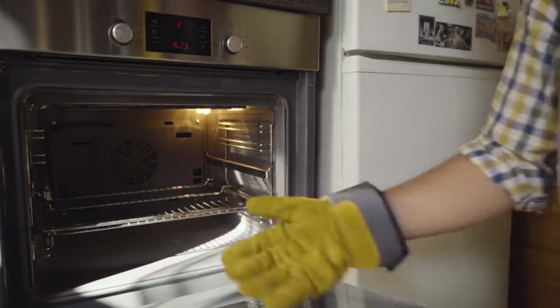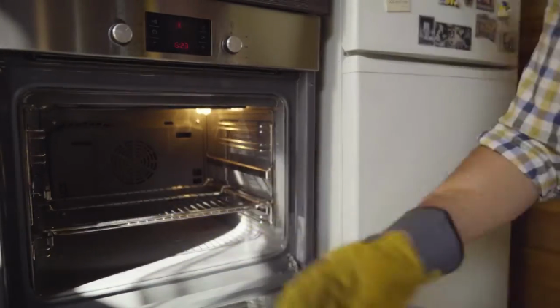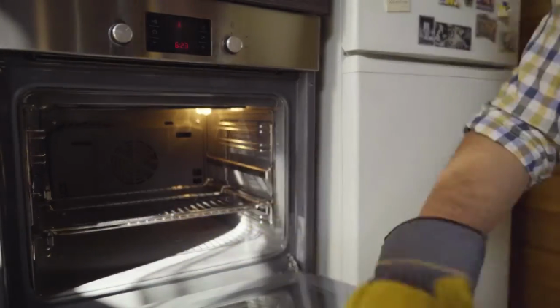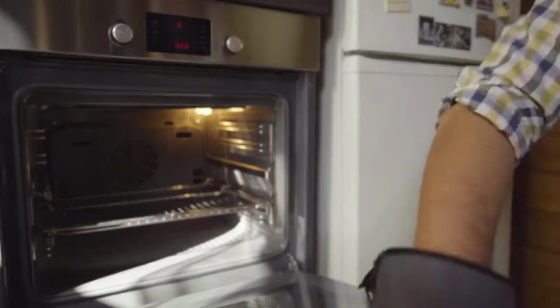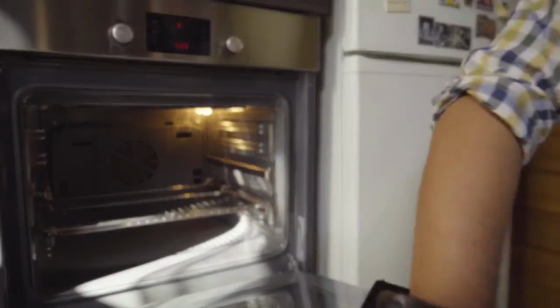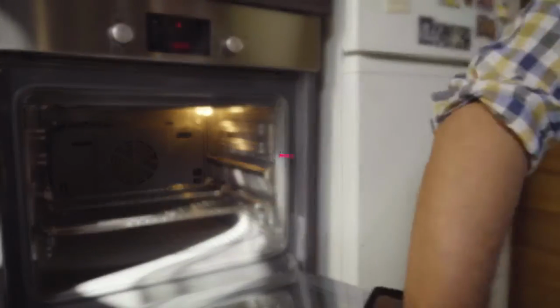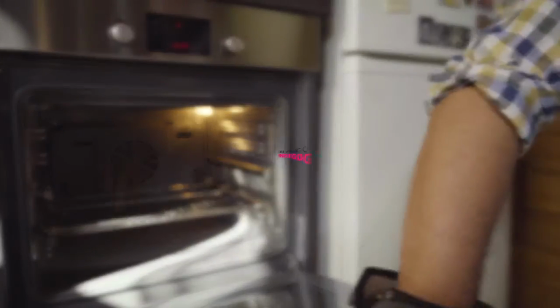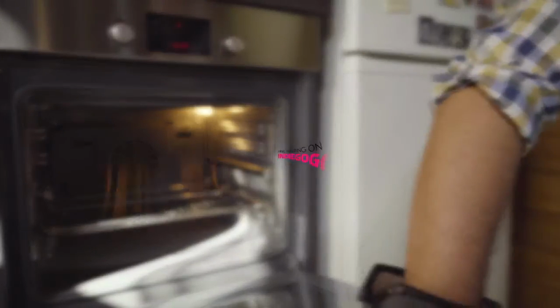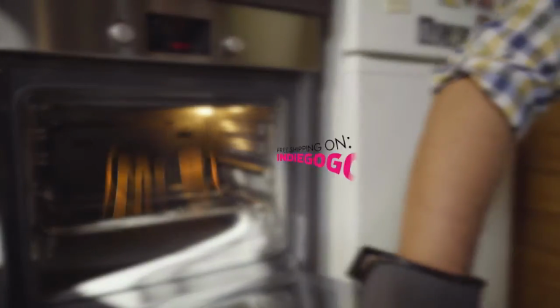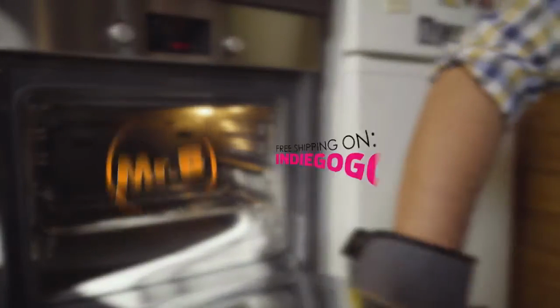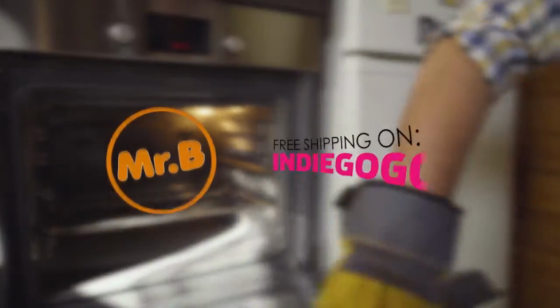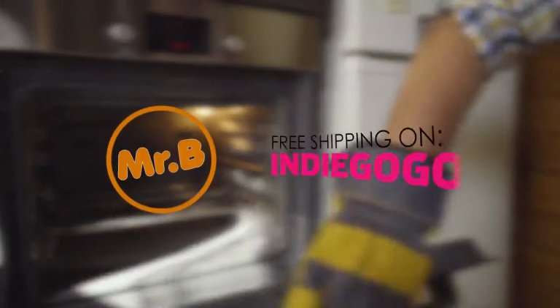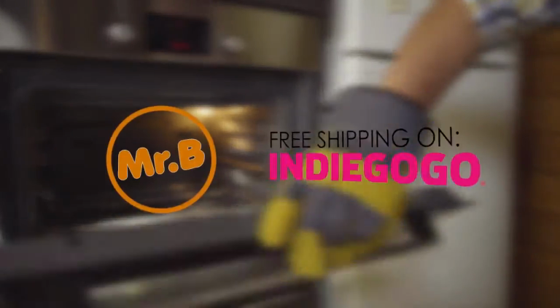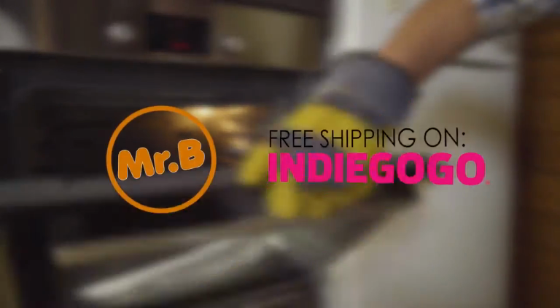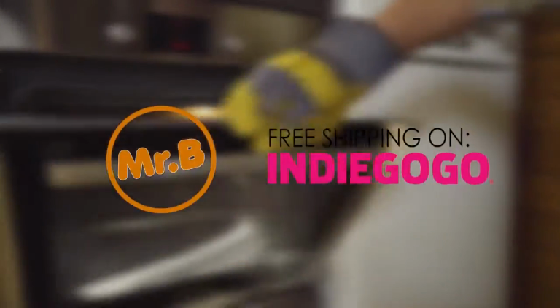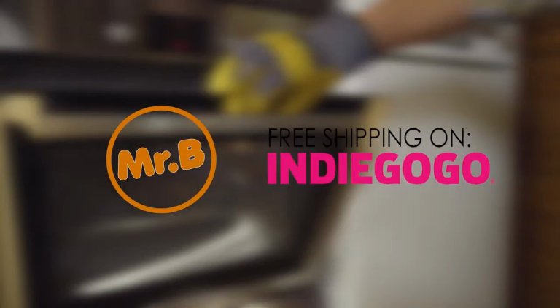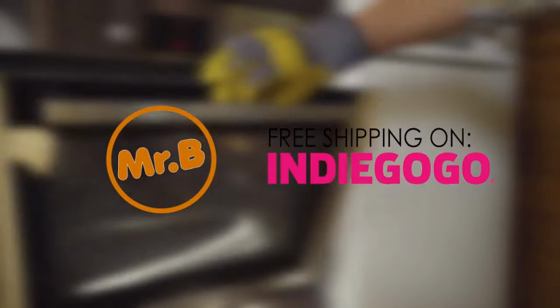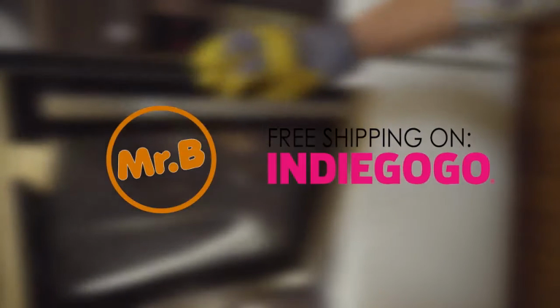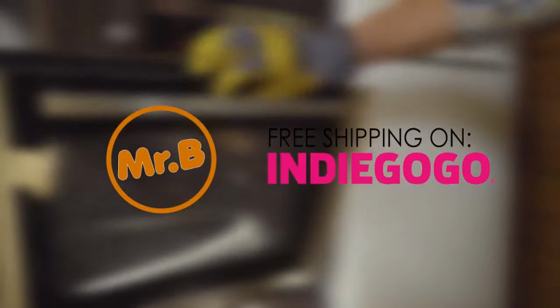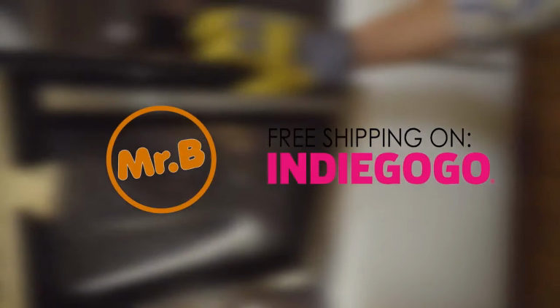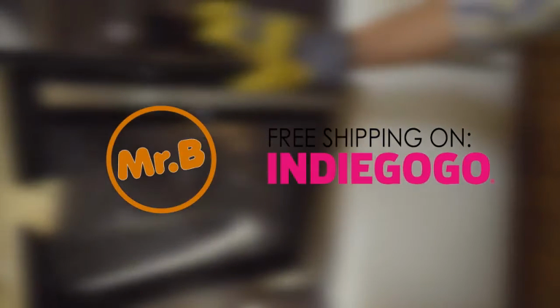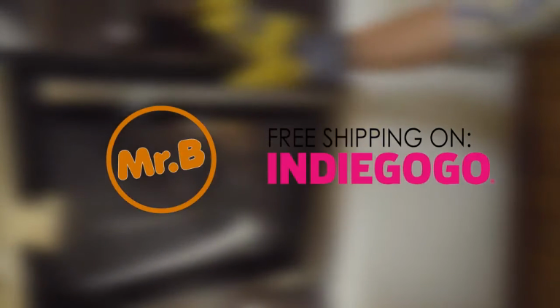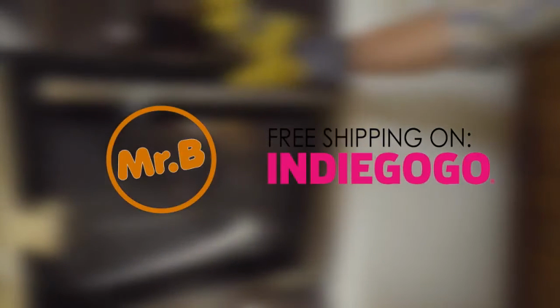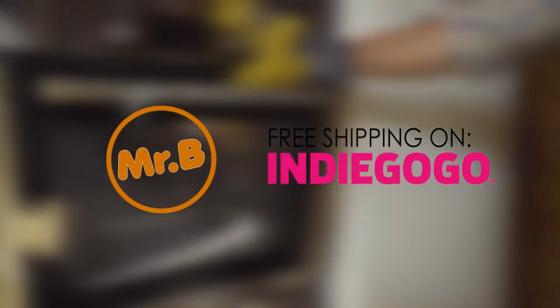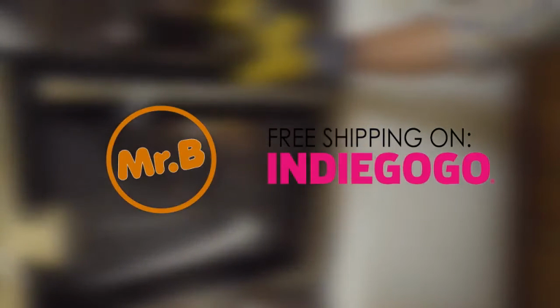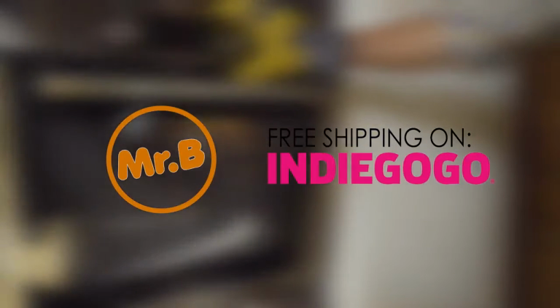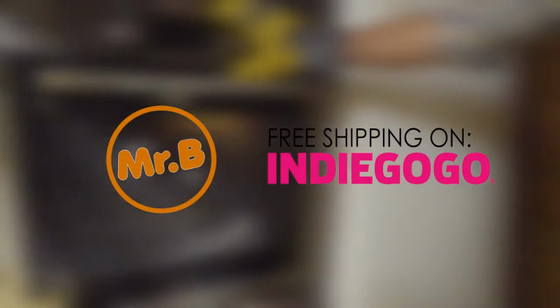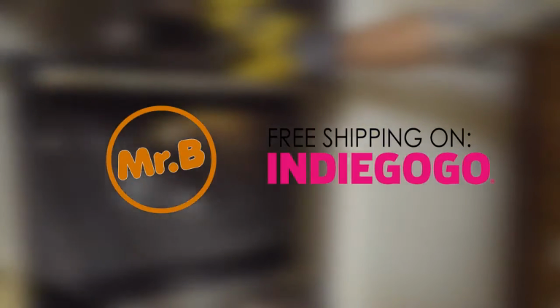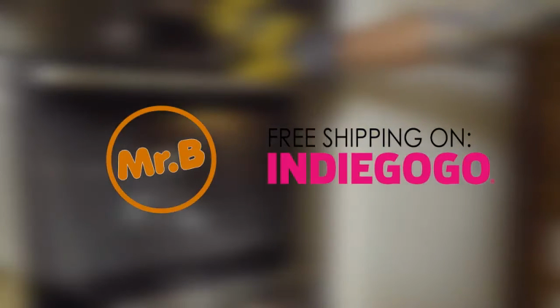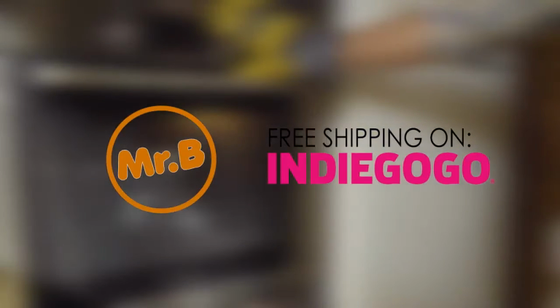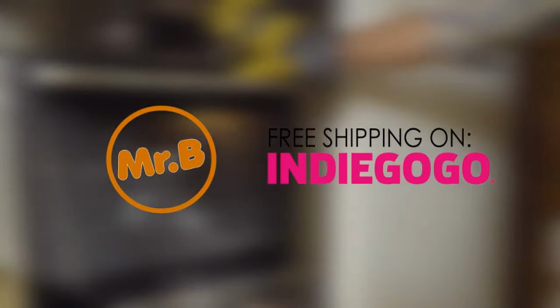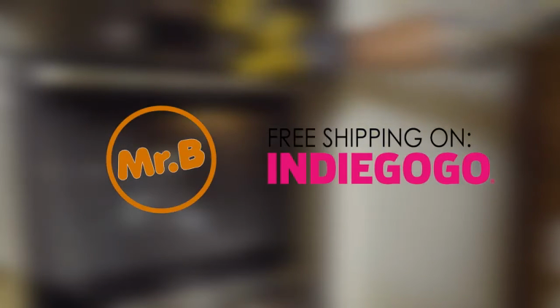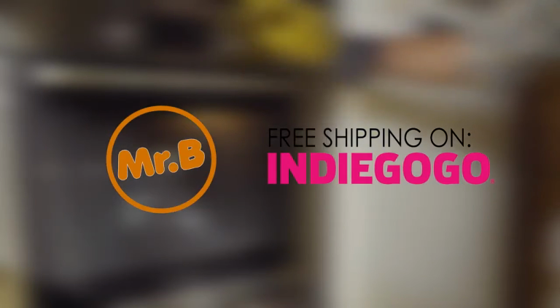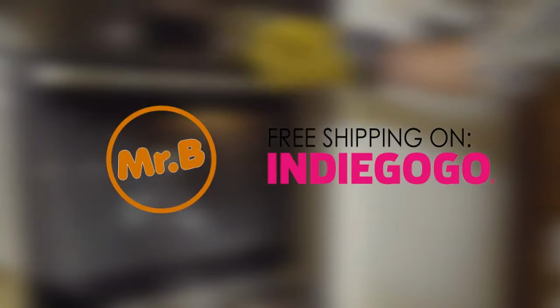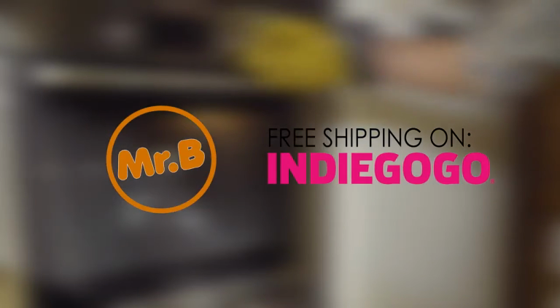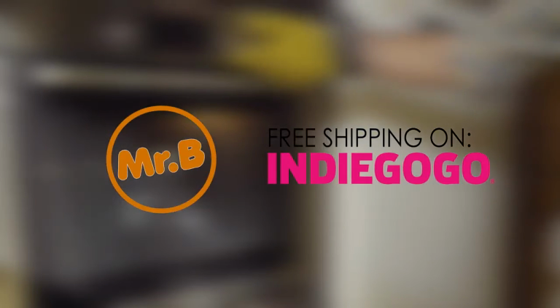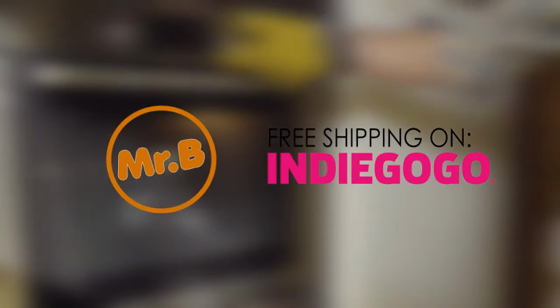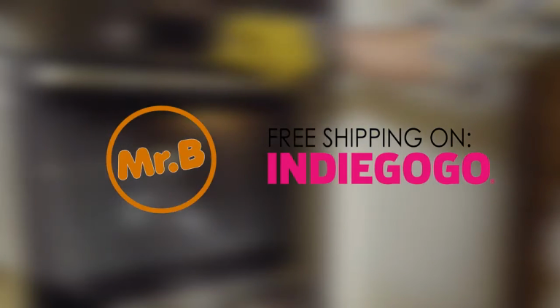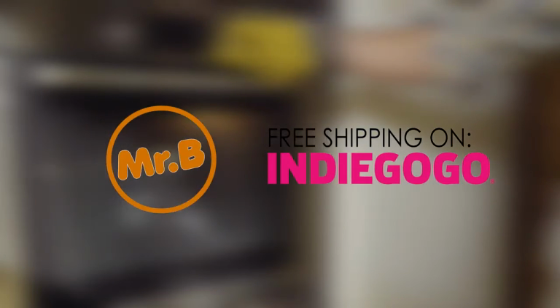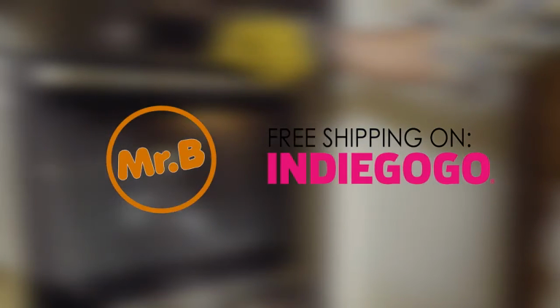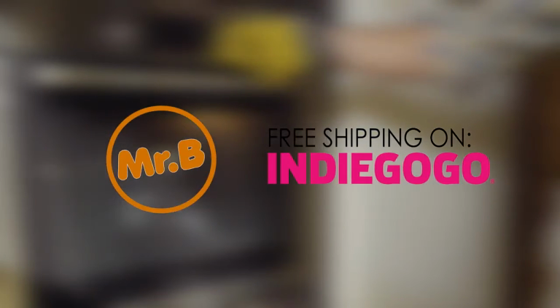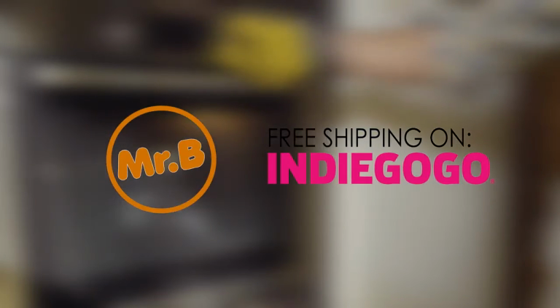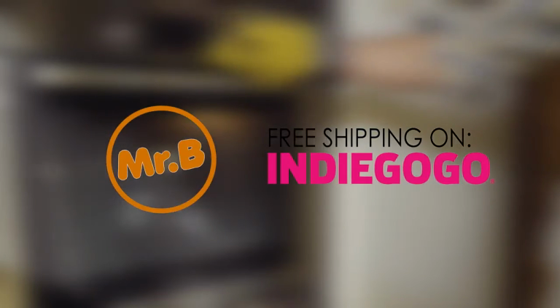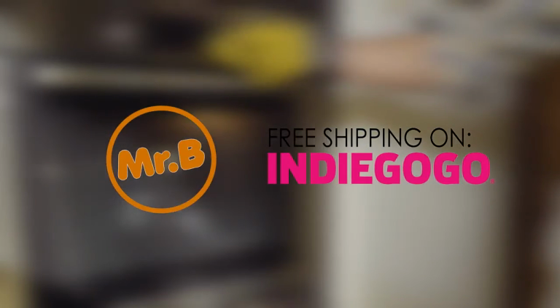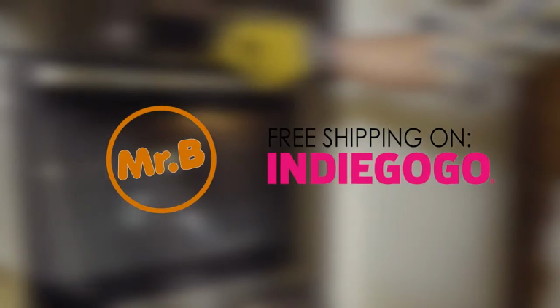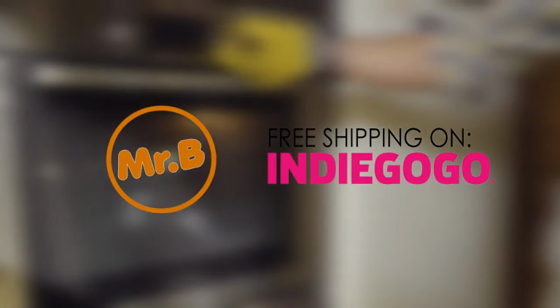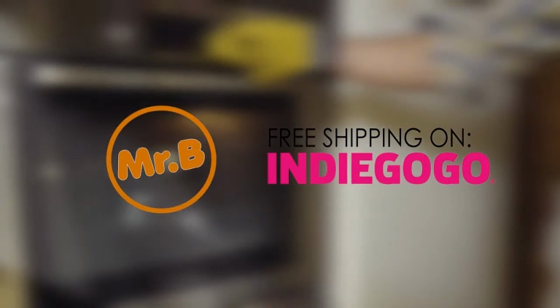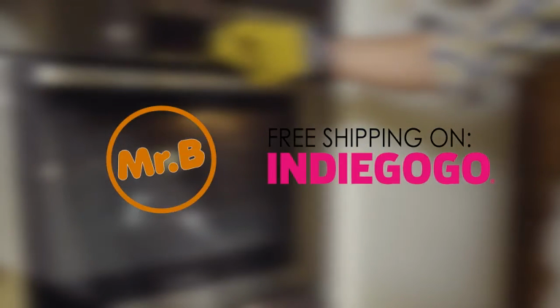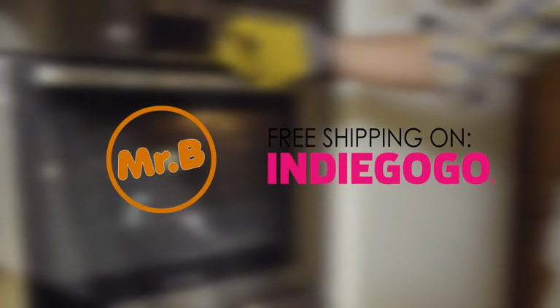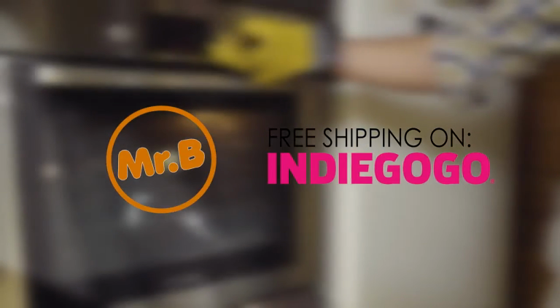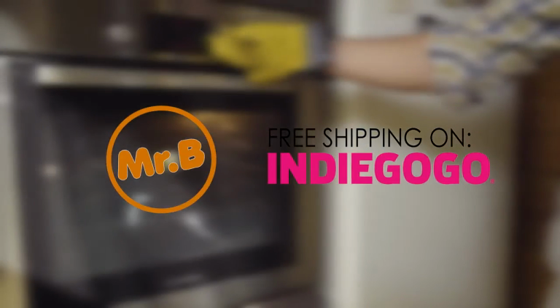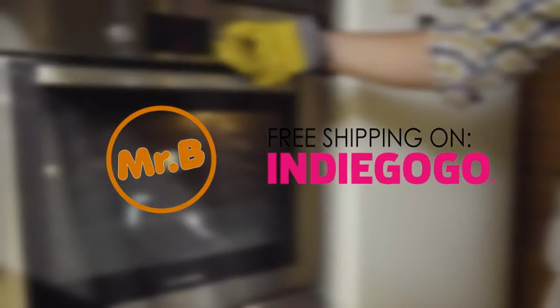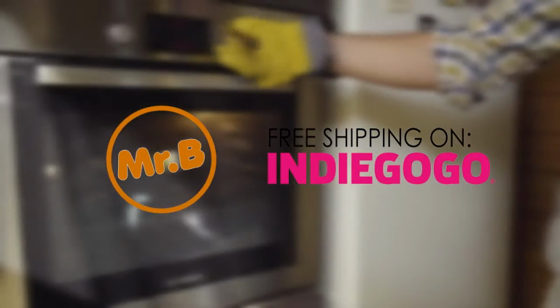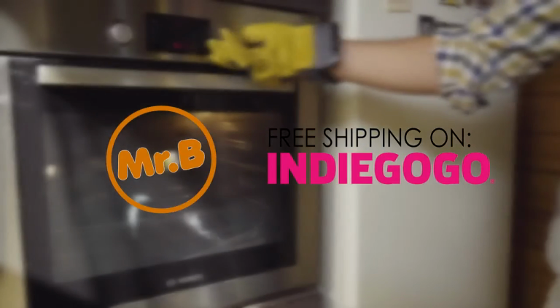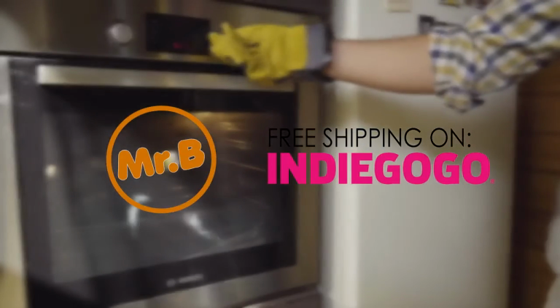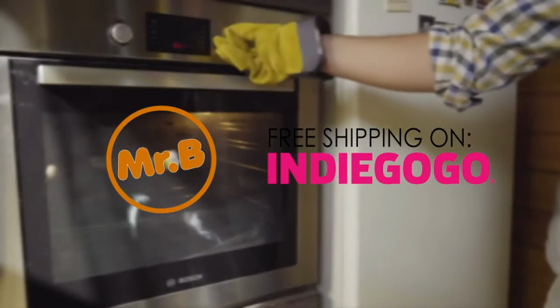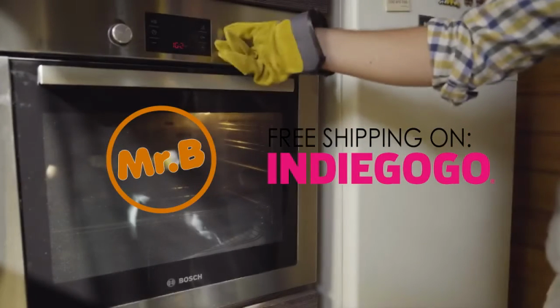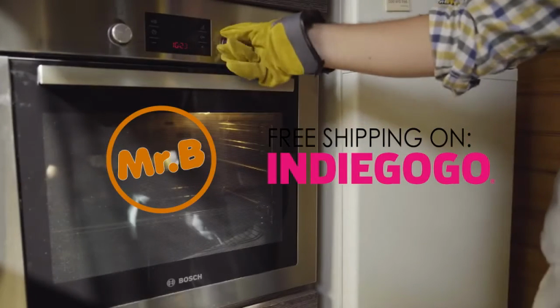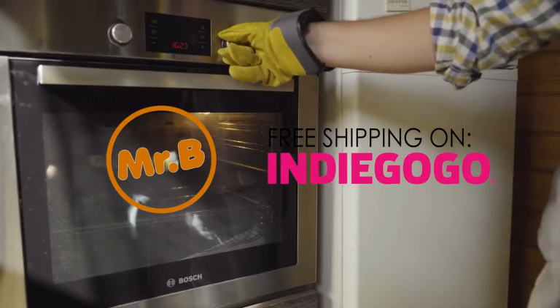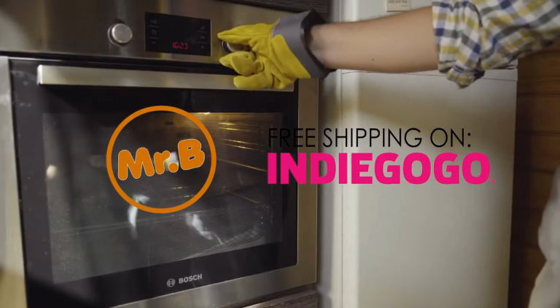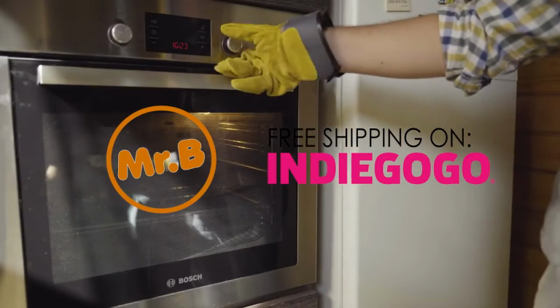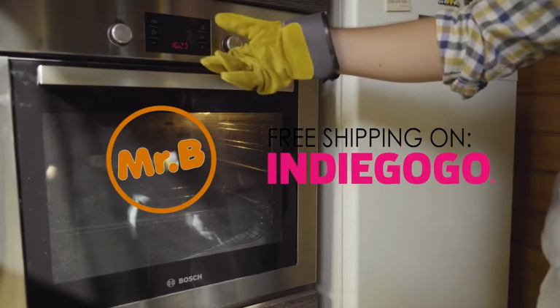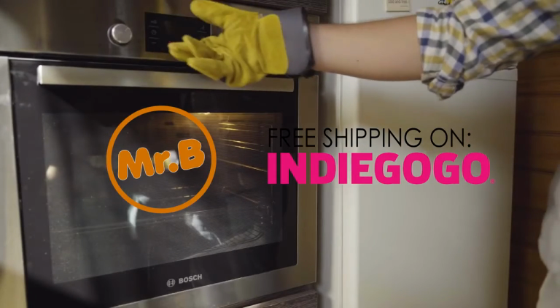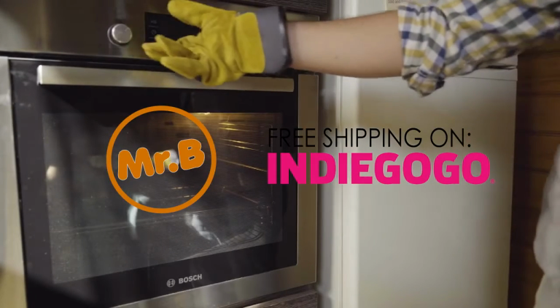Pre-order your Mr. Bullion now with free shipping and 42% discount only on Indiegogo.